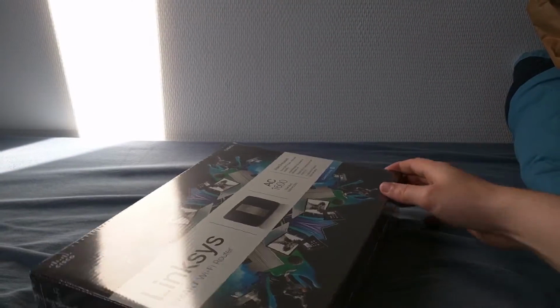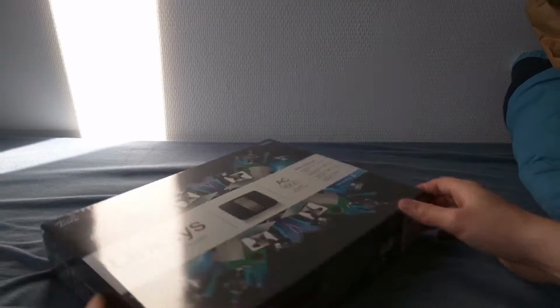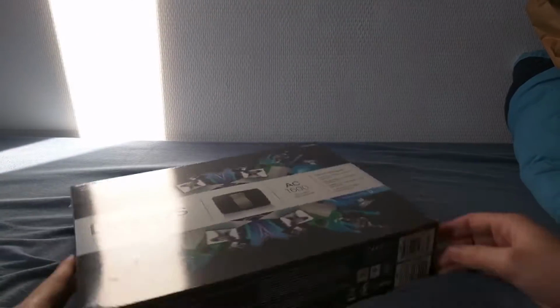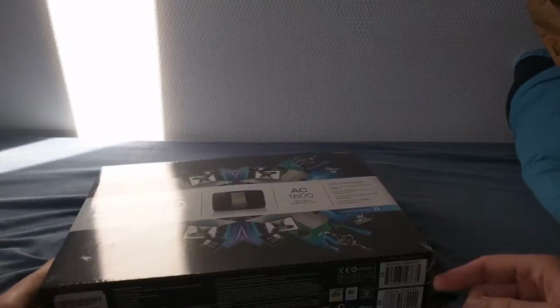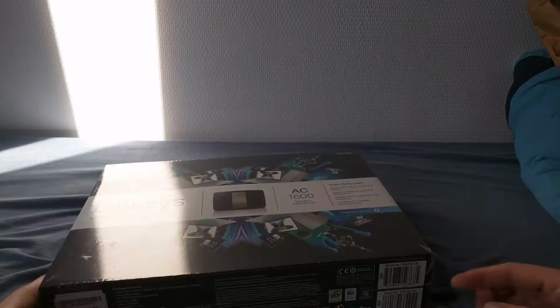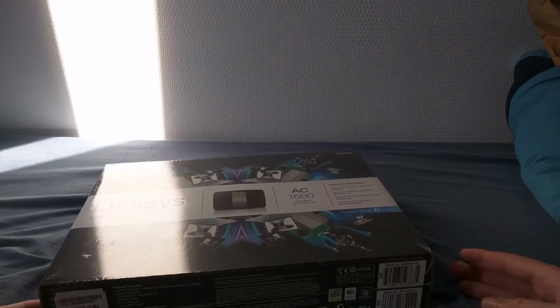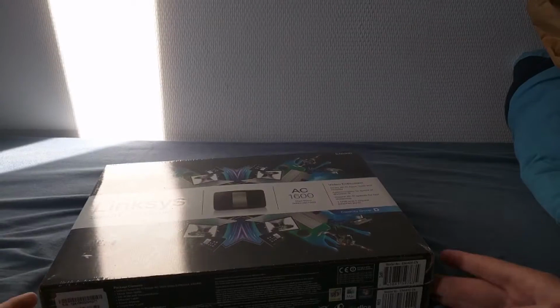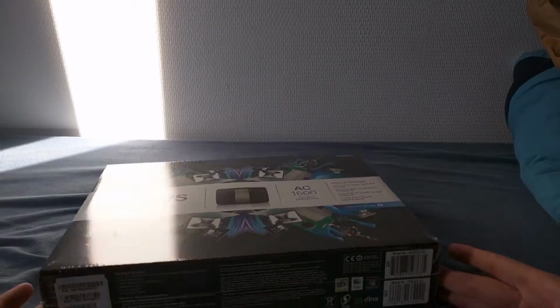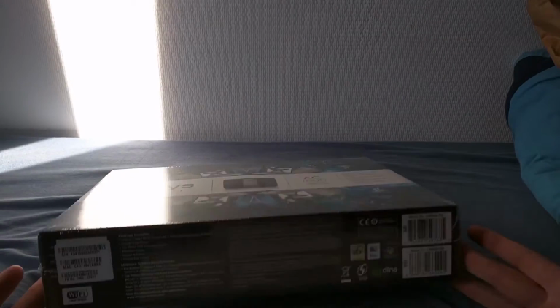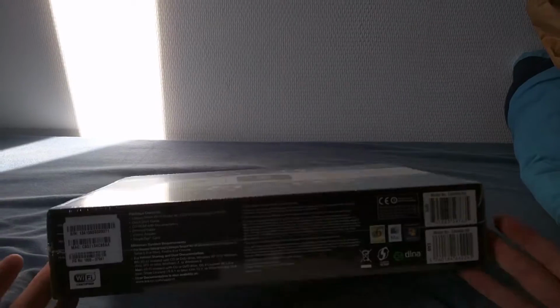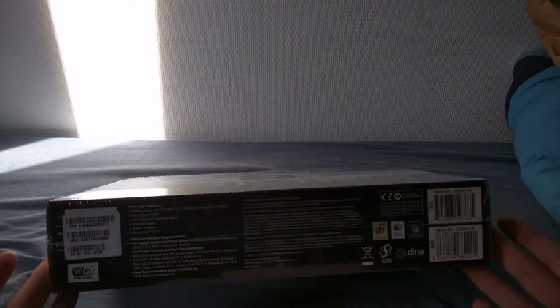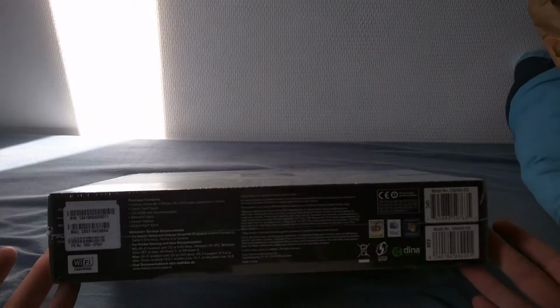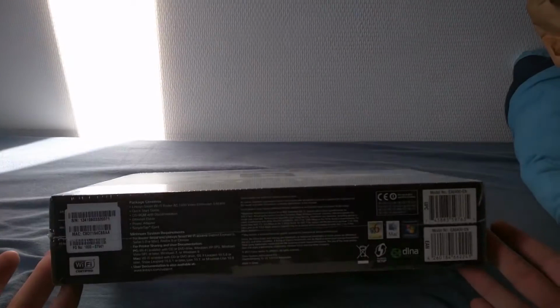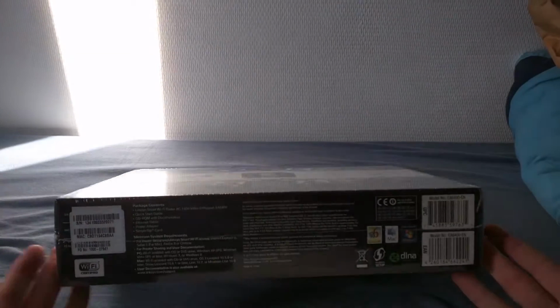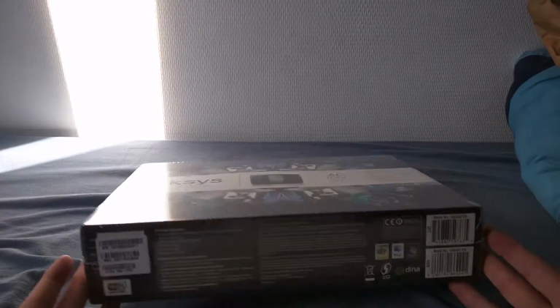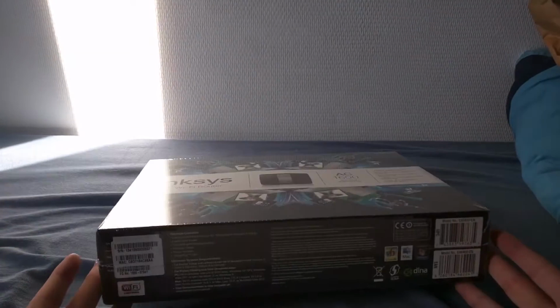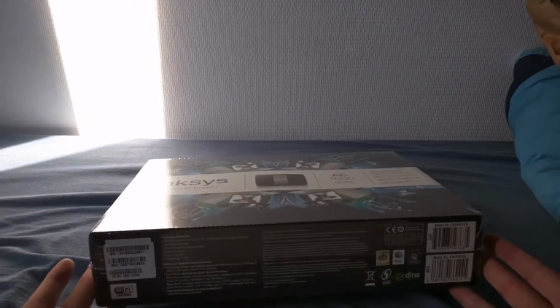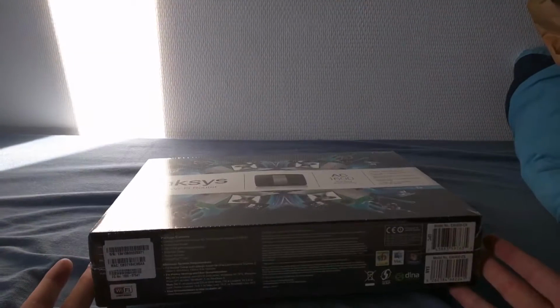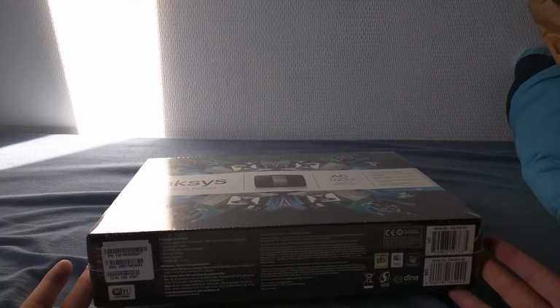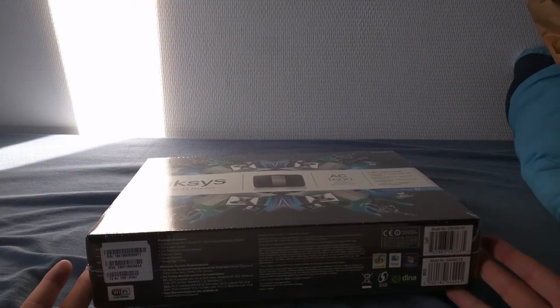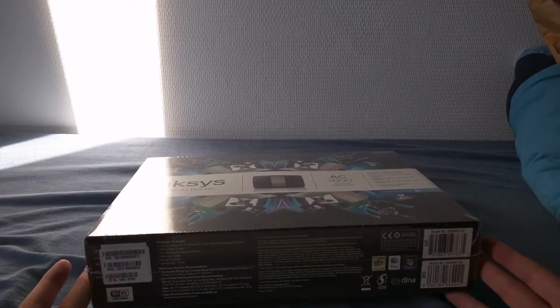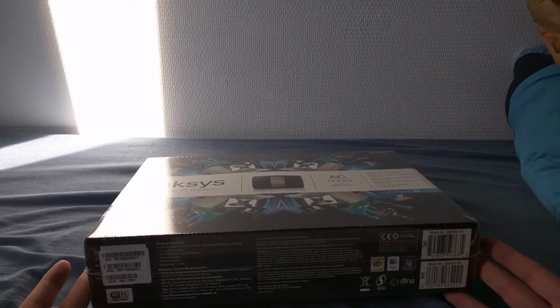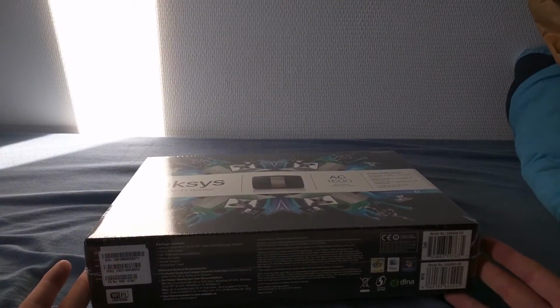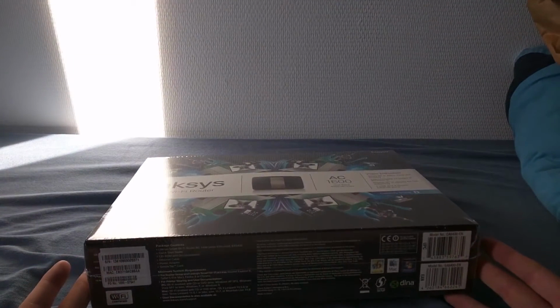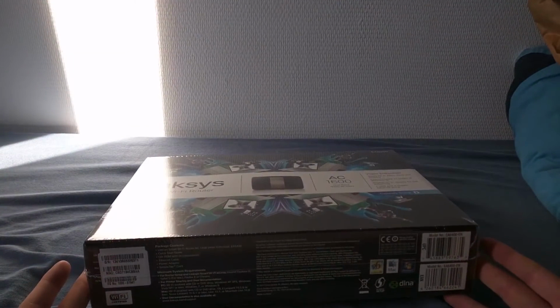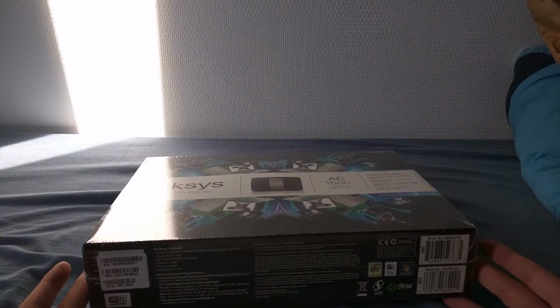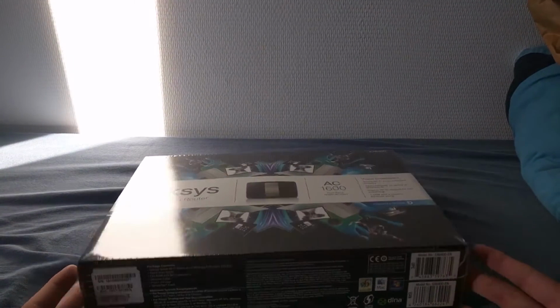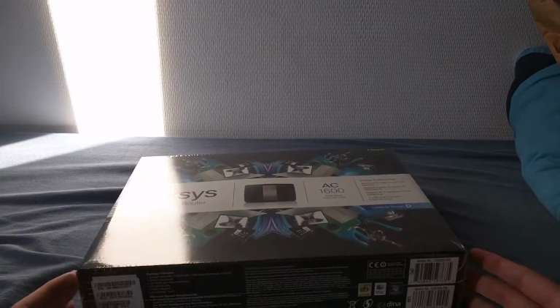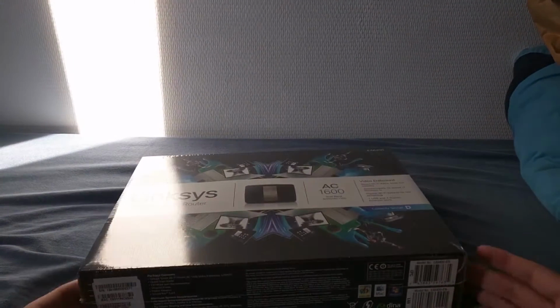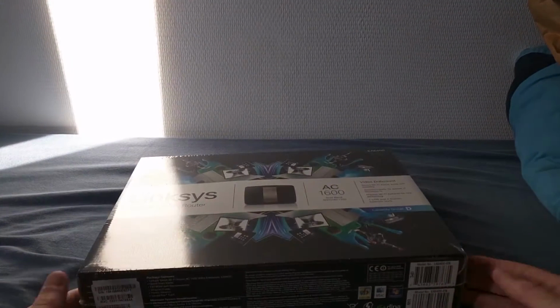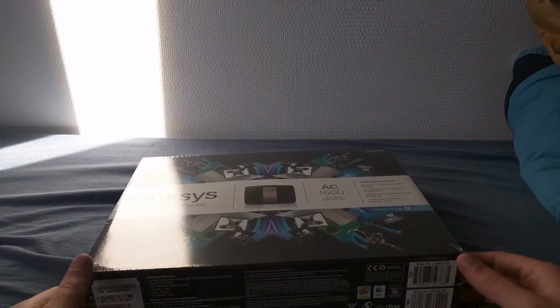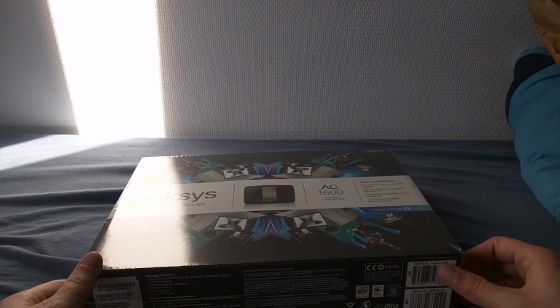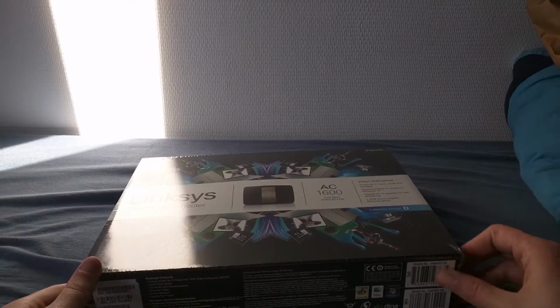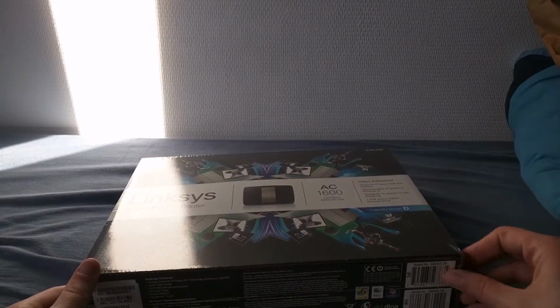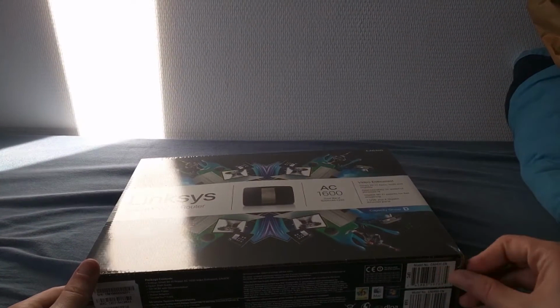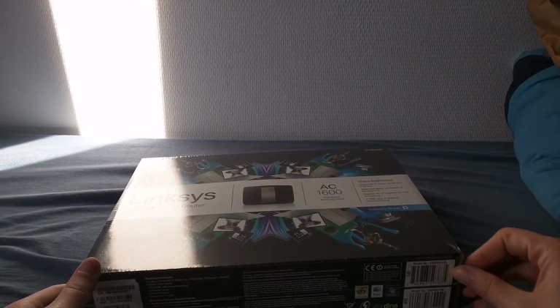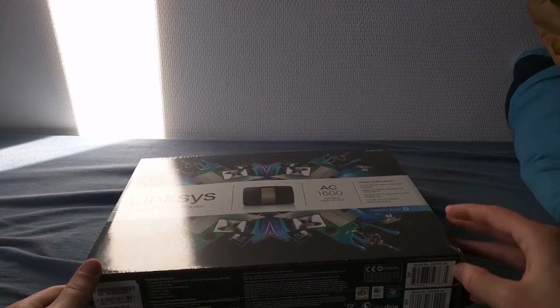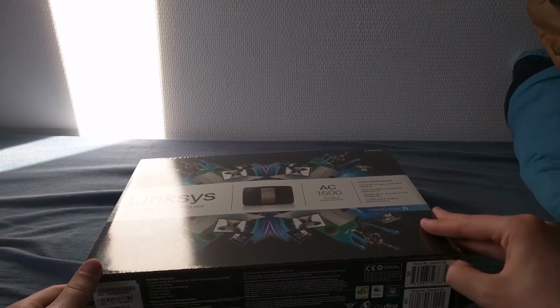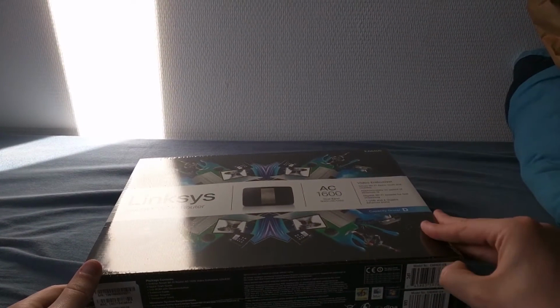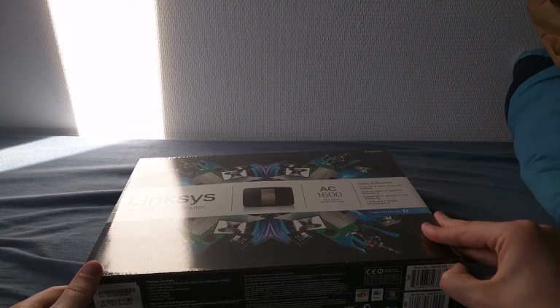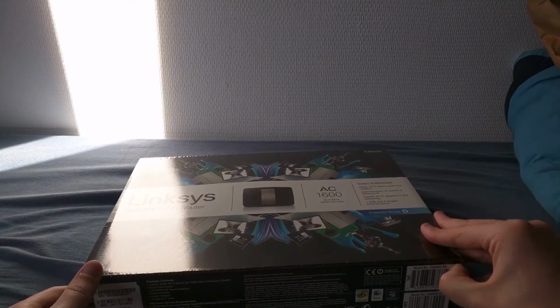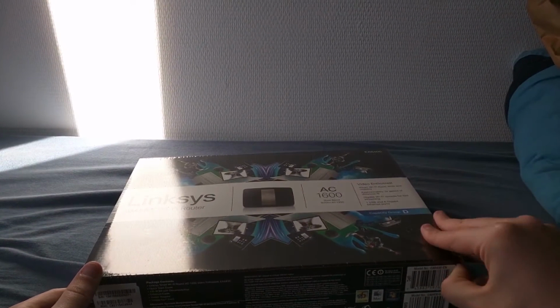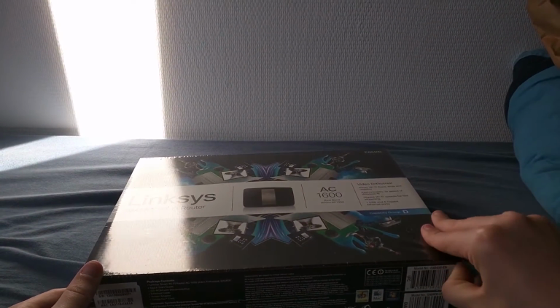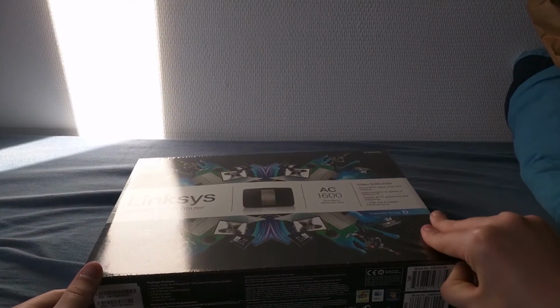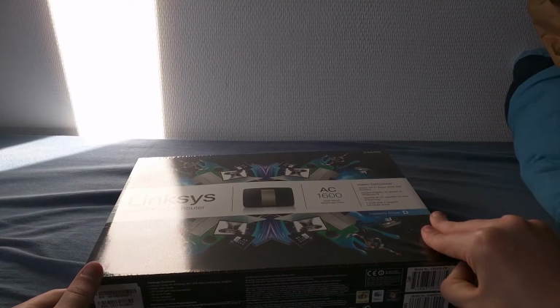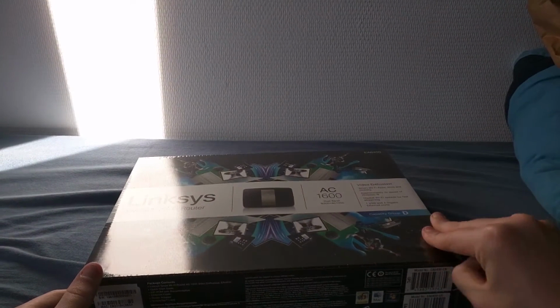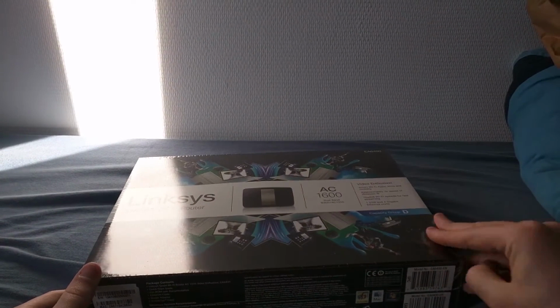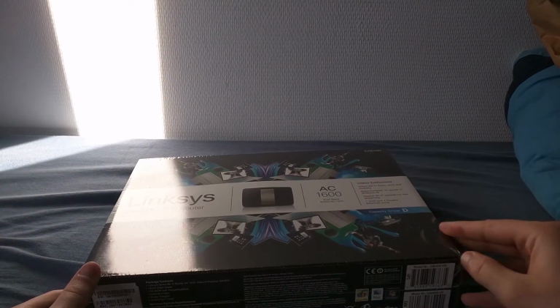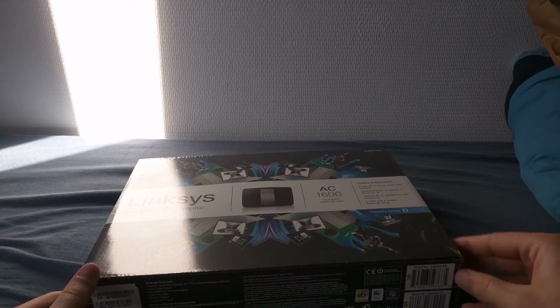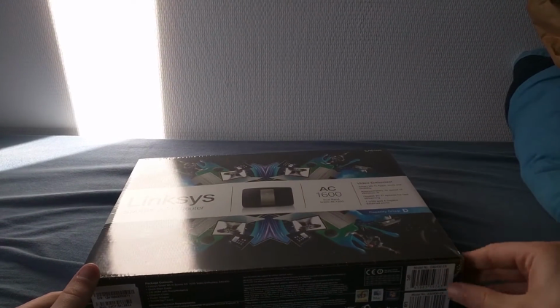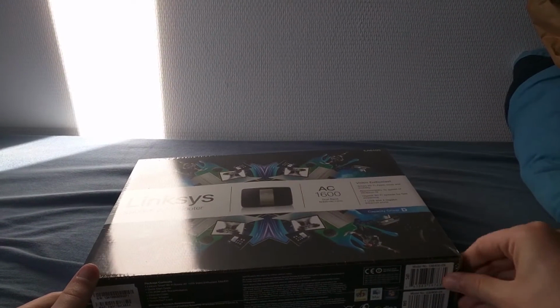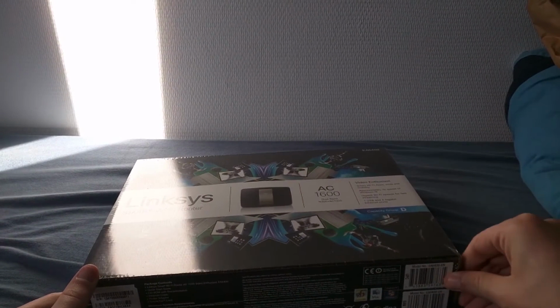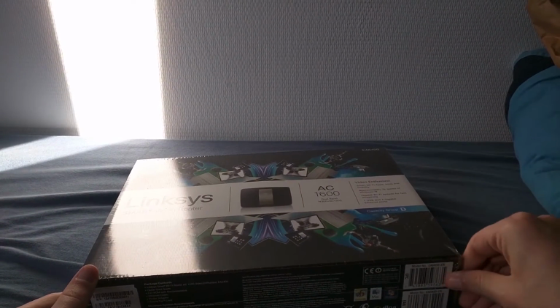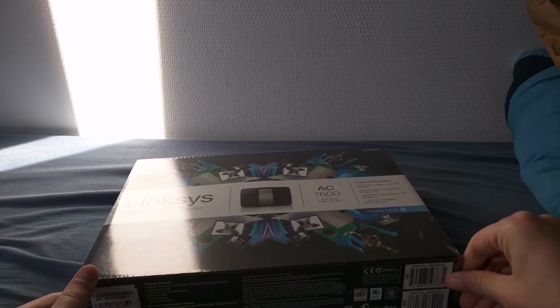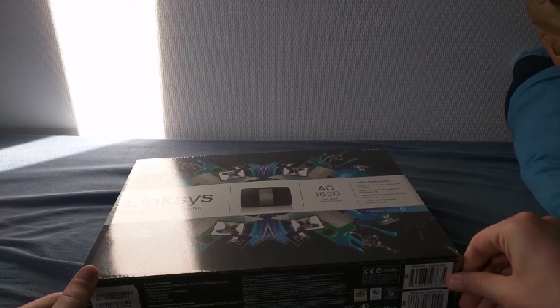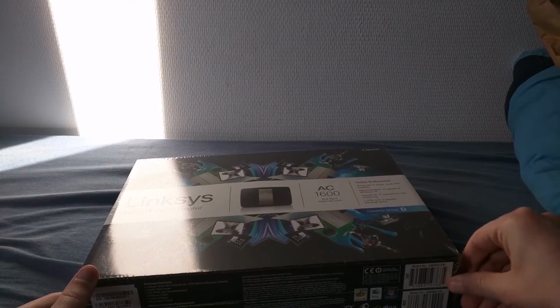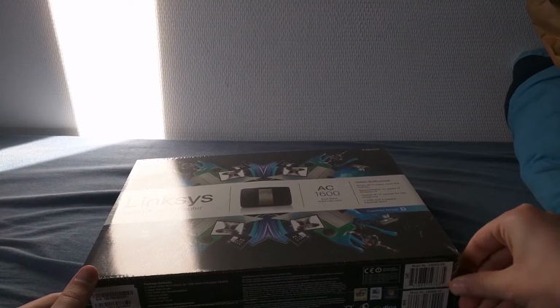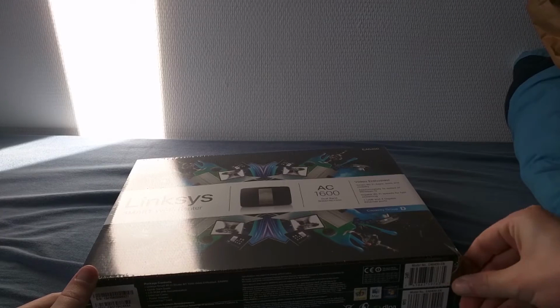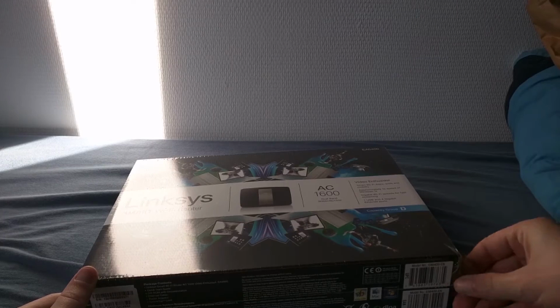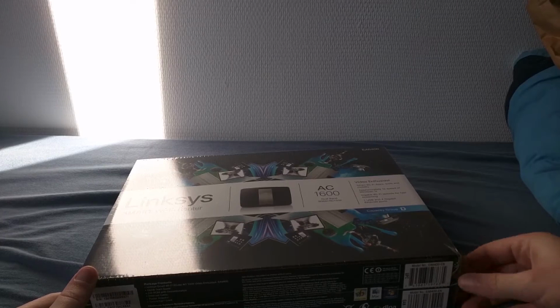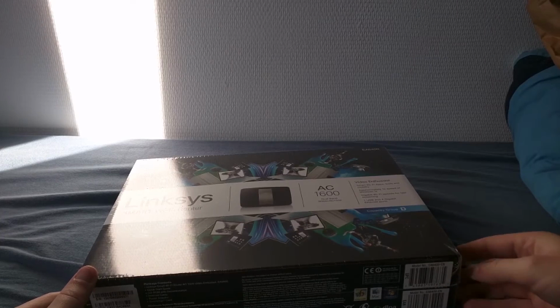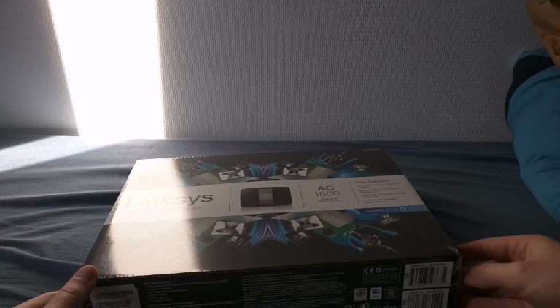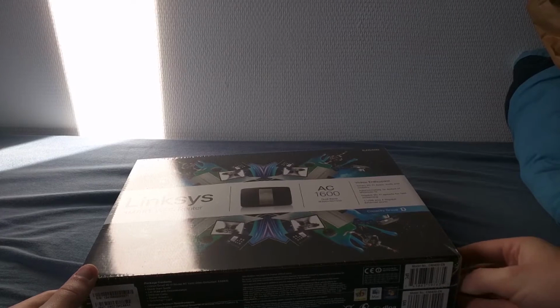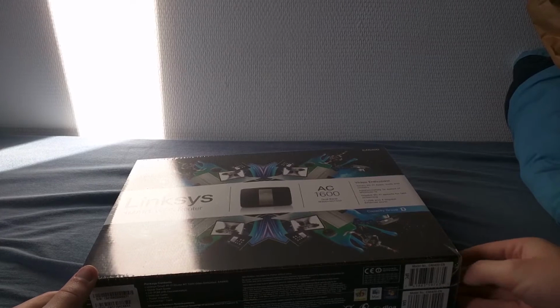I don't have a lot of devices connected to Wi-Fi at the same time, so I think we should be fine.